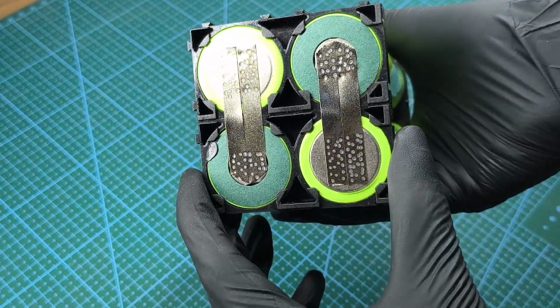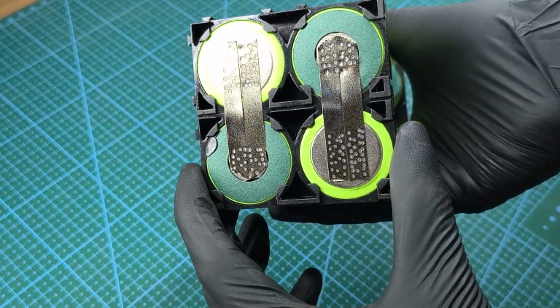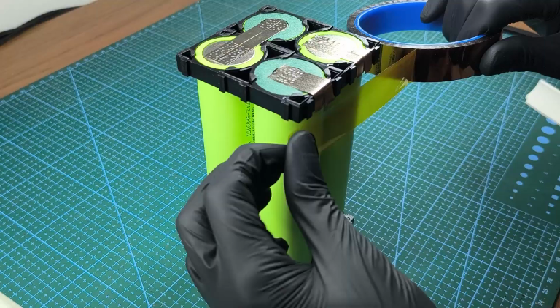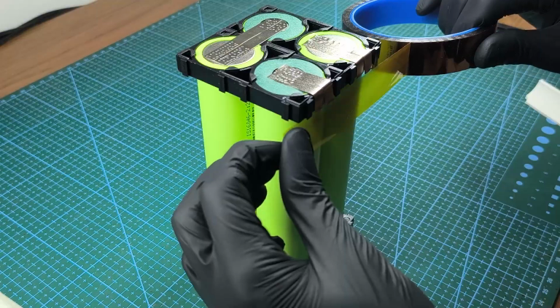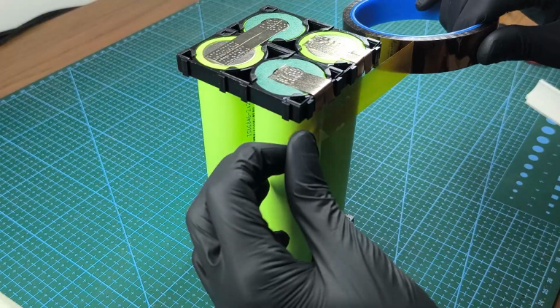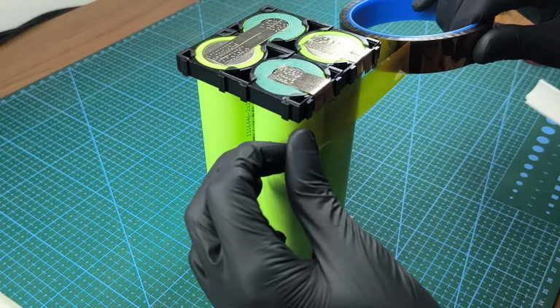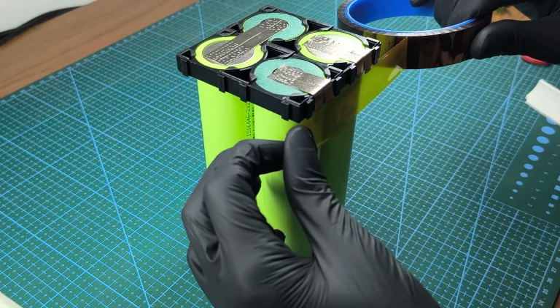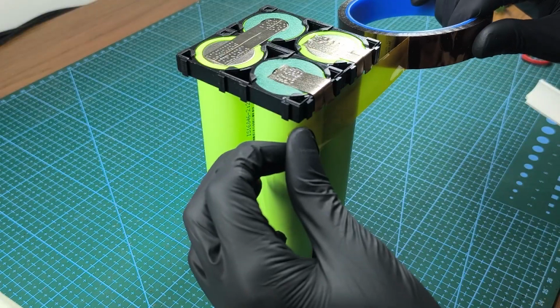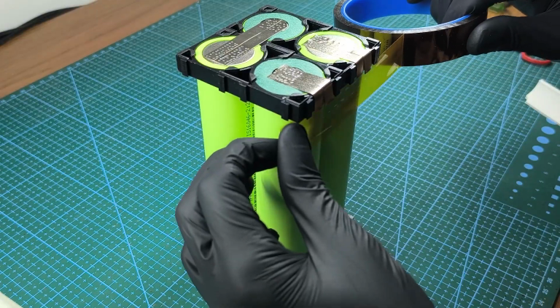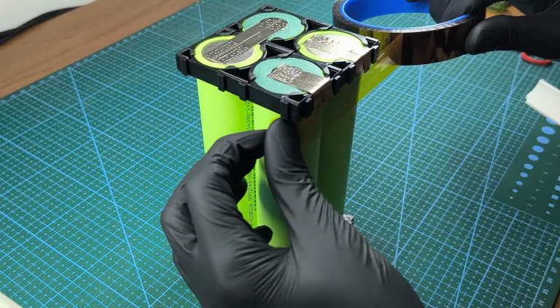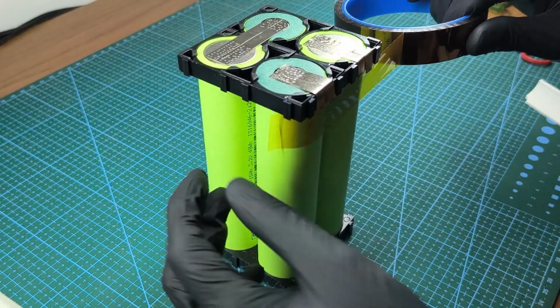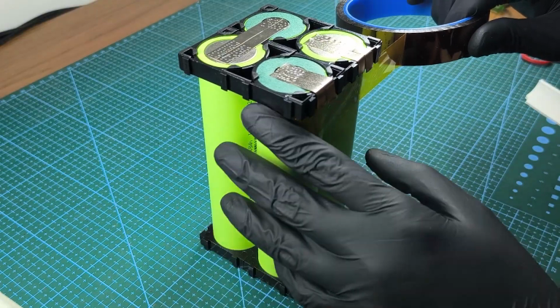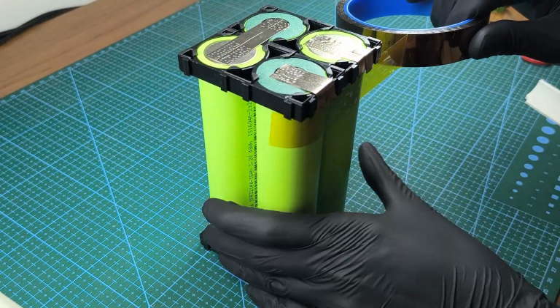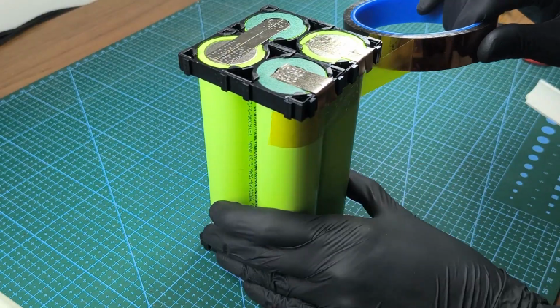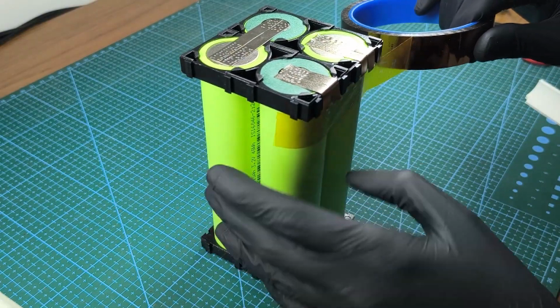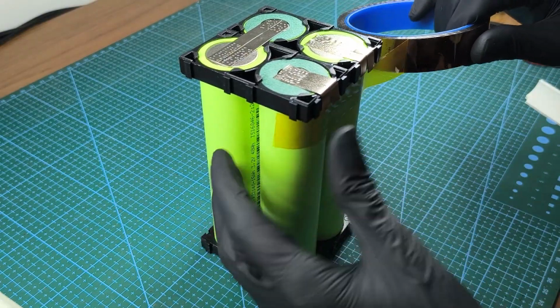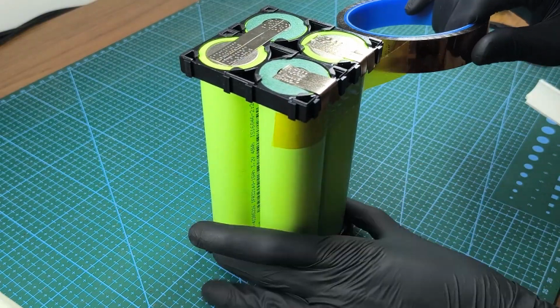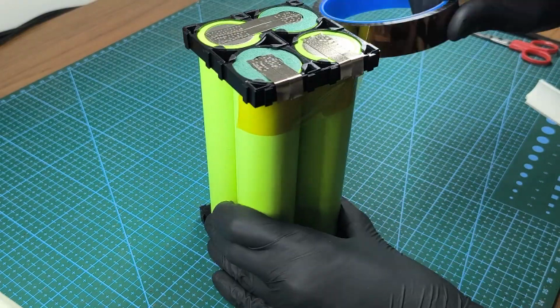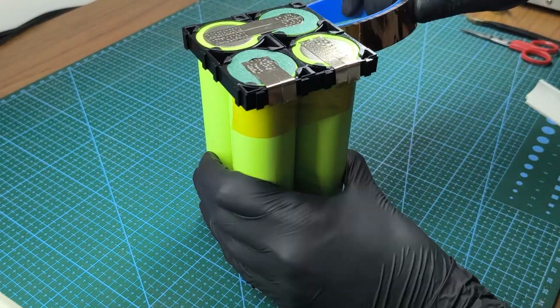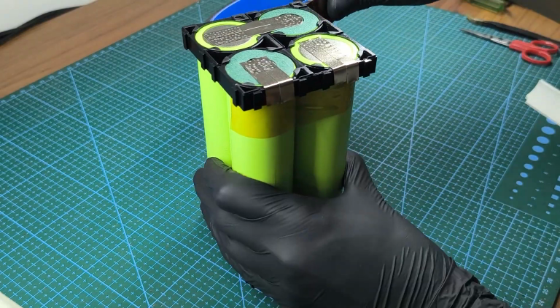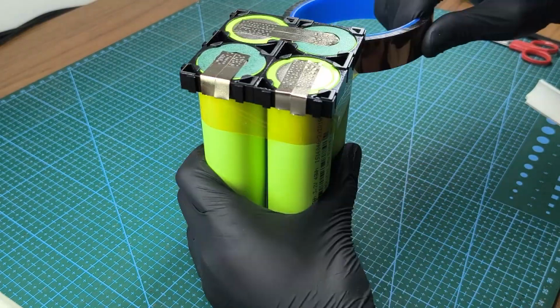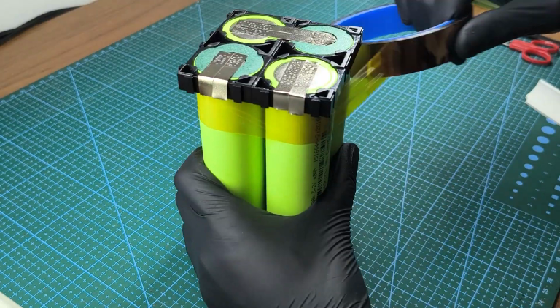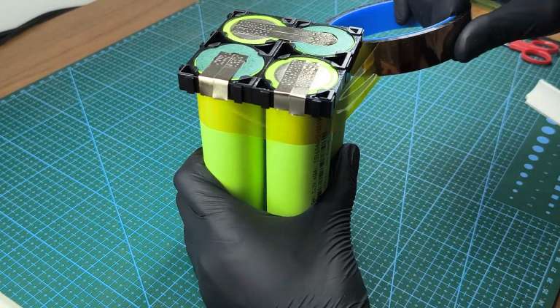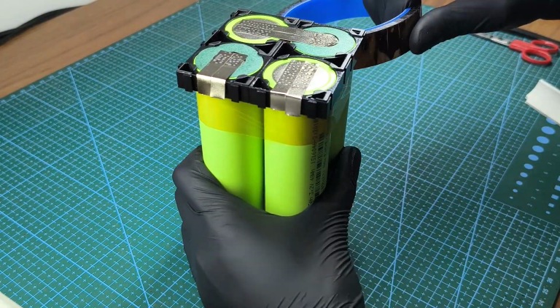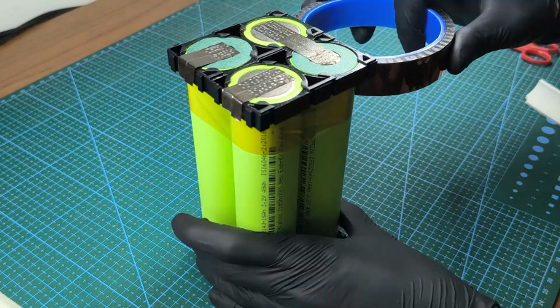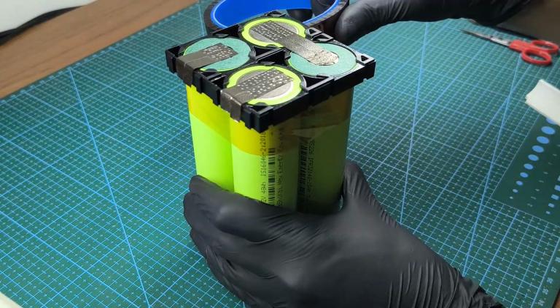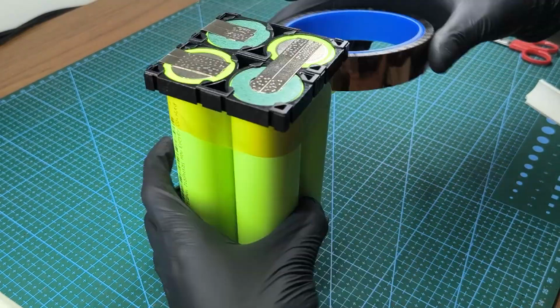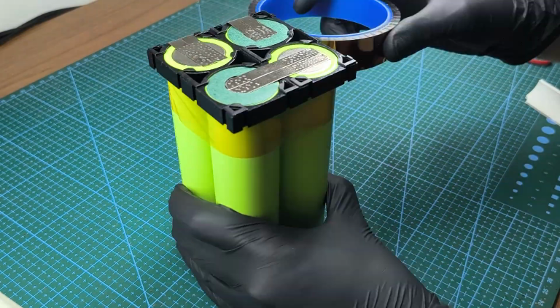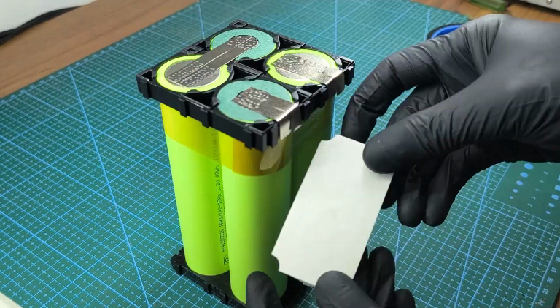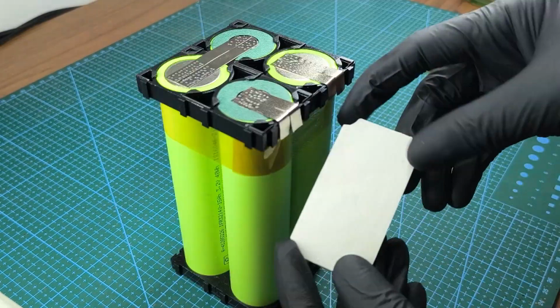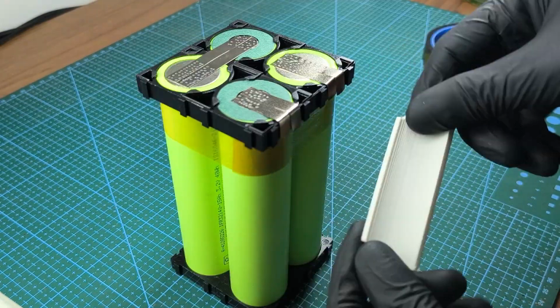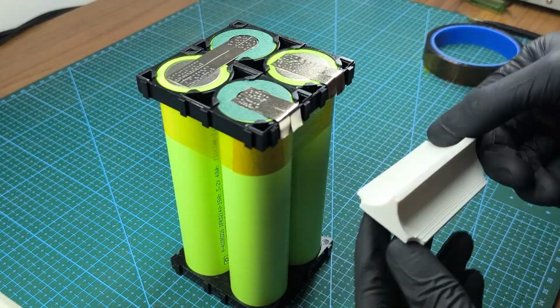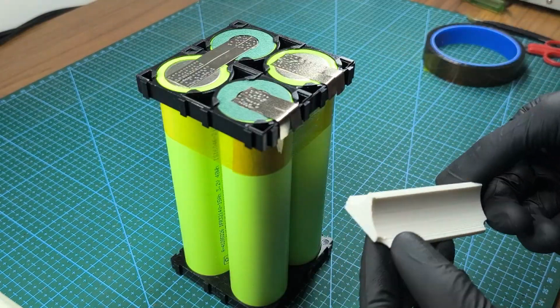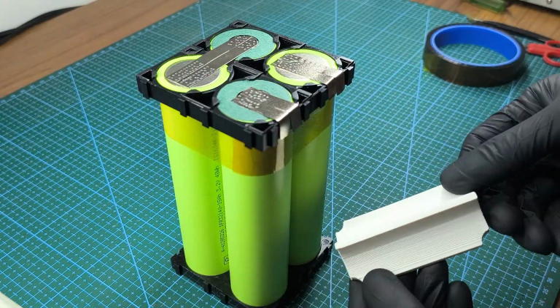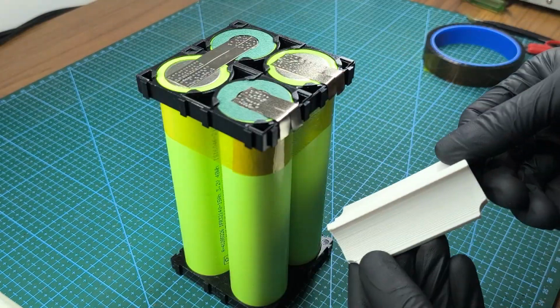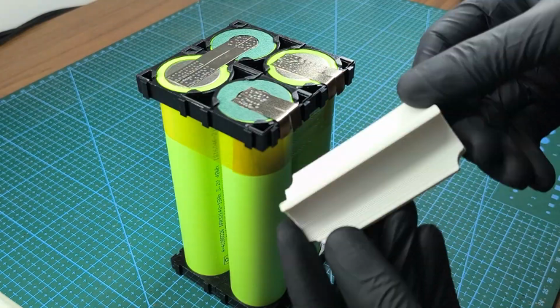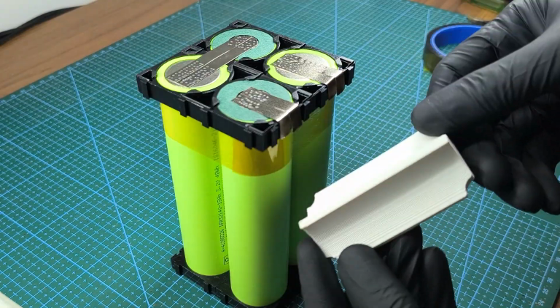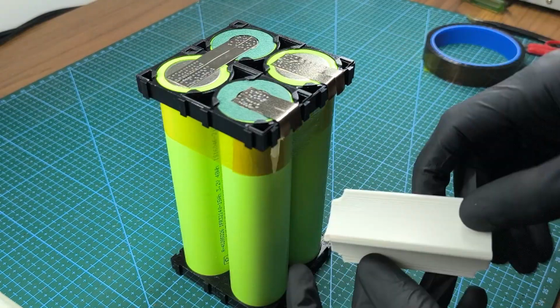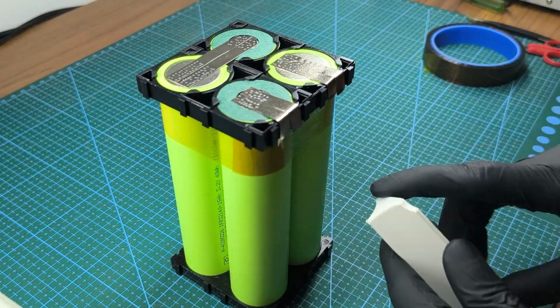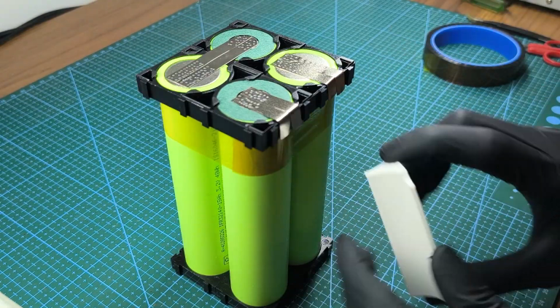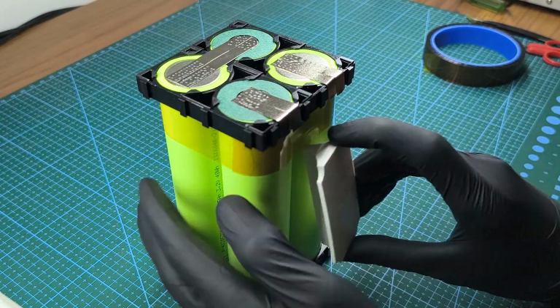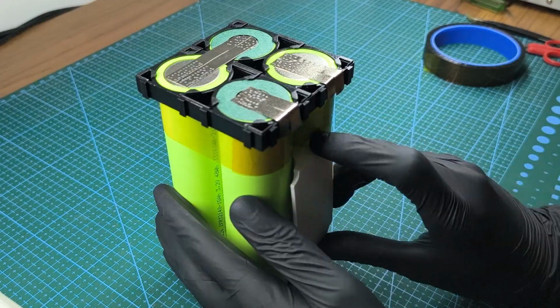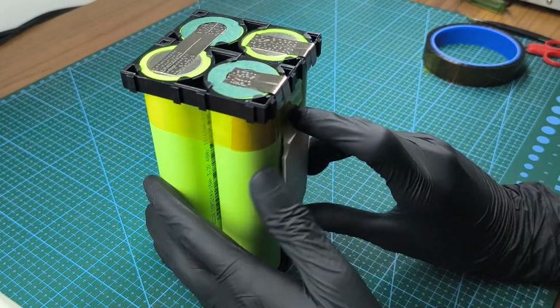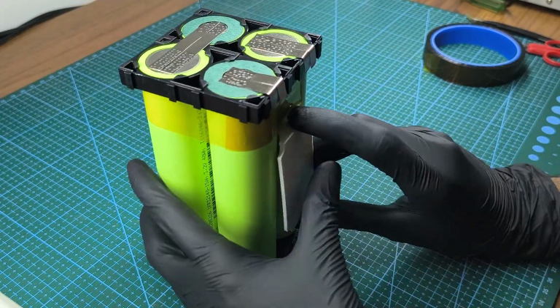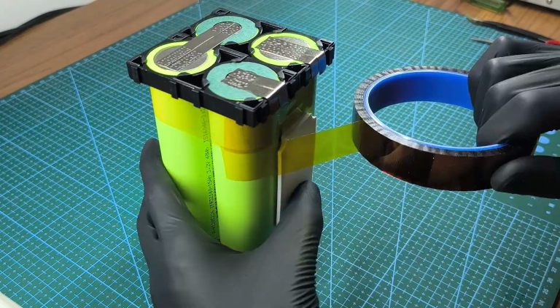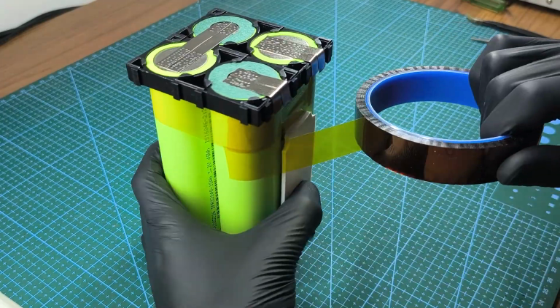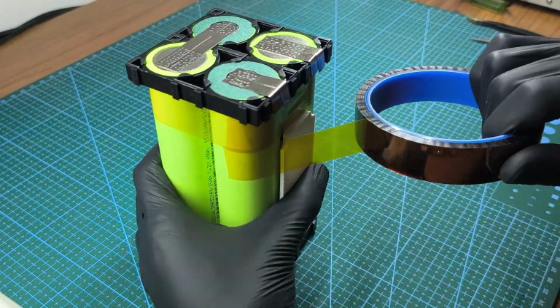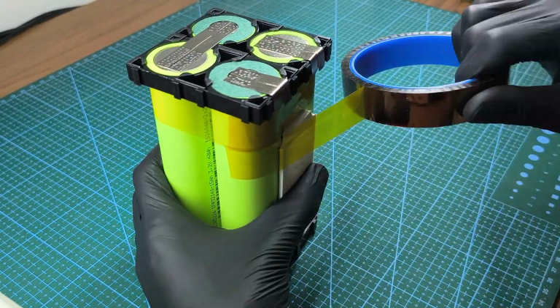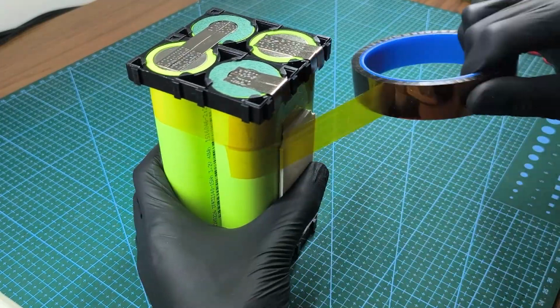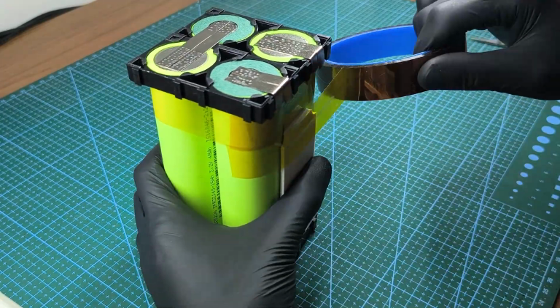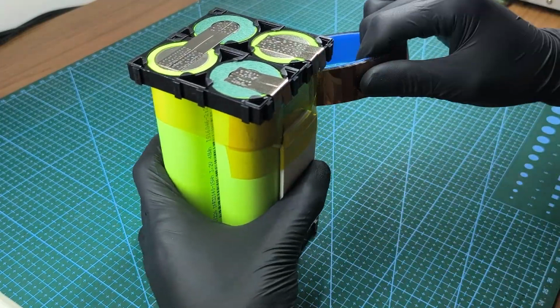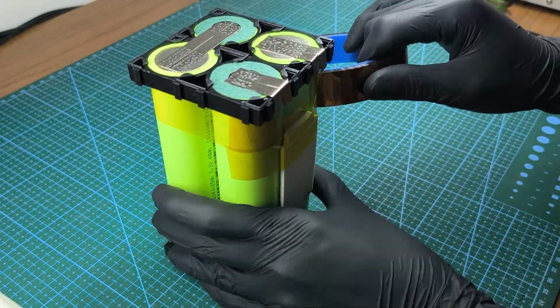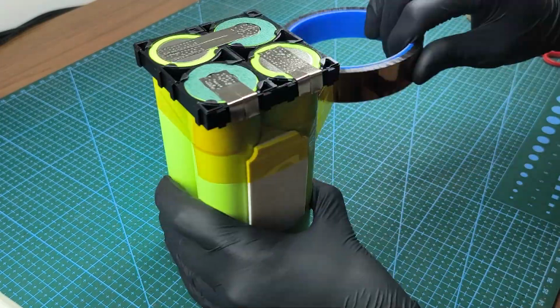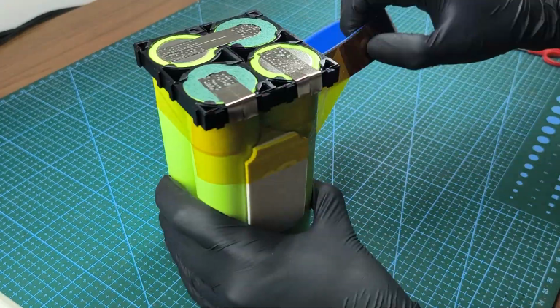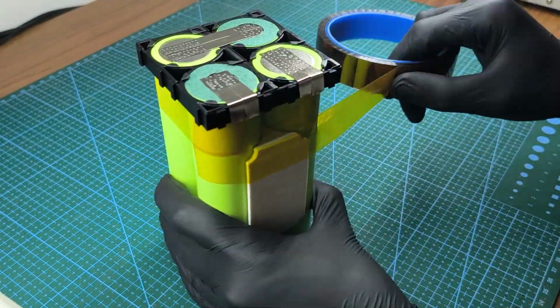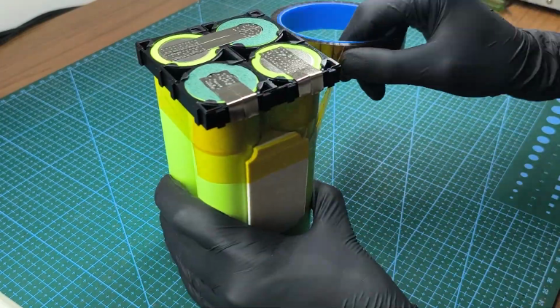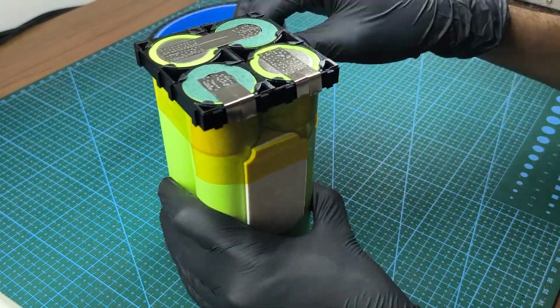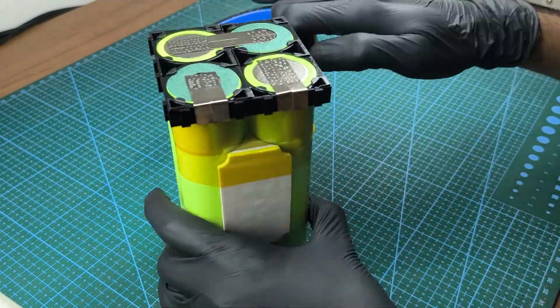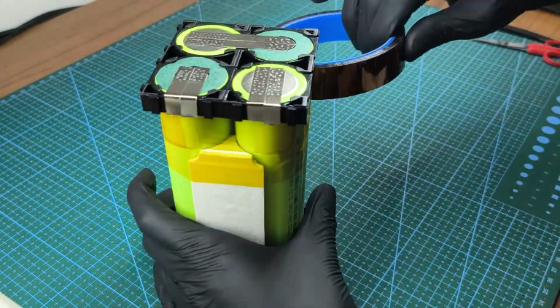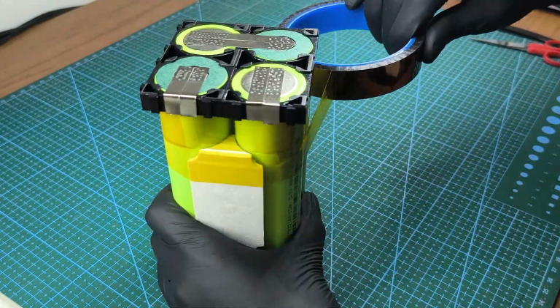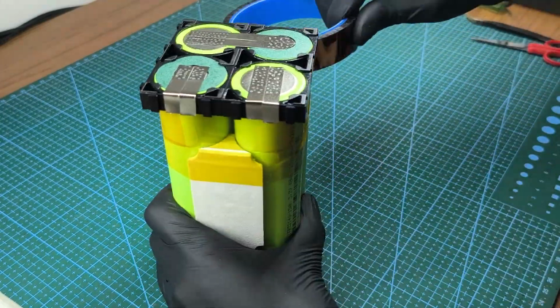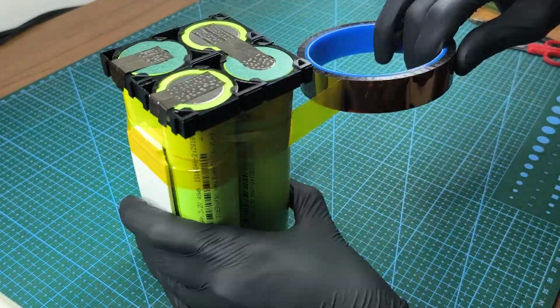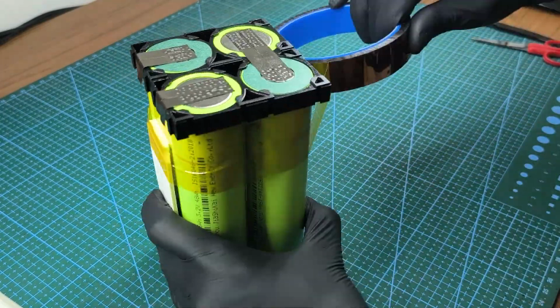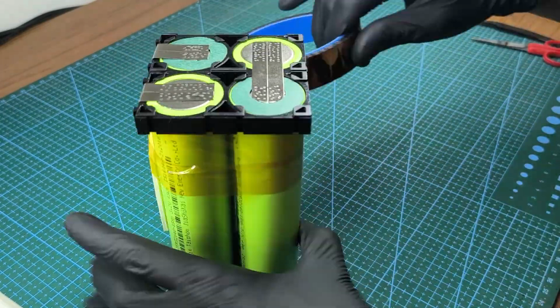I'm wrapping the battery with Kapton tape to add an extra layer of protection. I also 3D printed a base to mount the BMS.